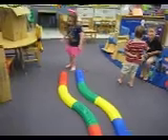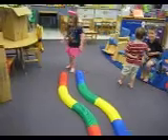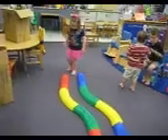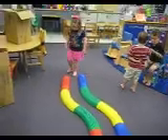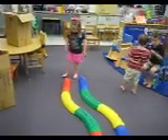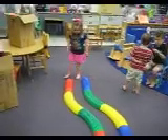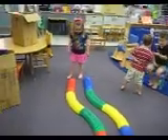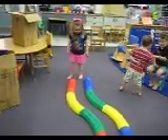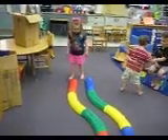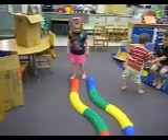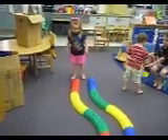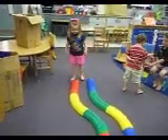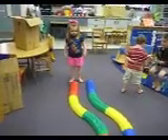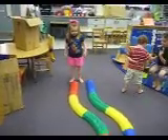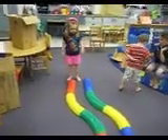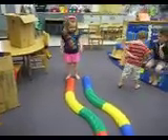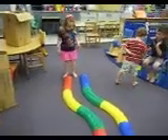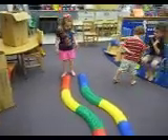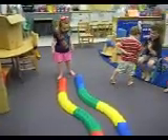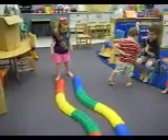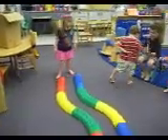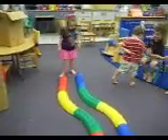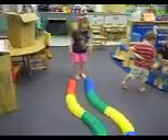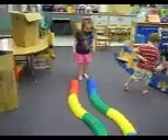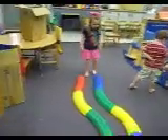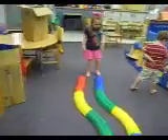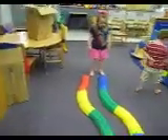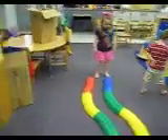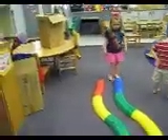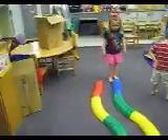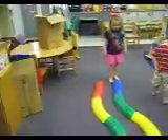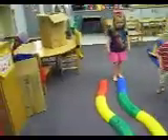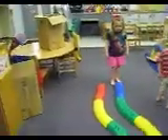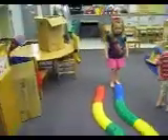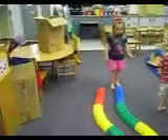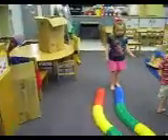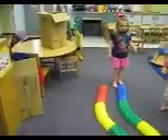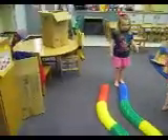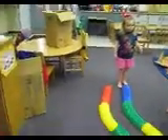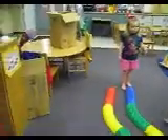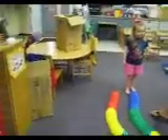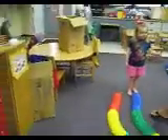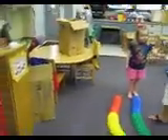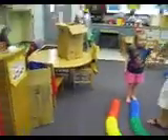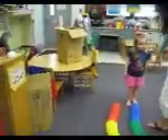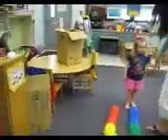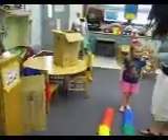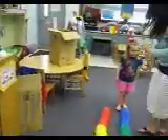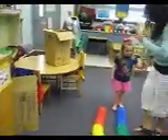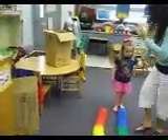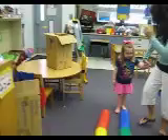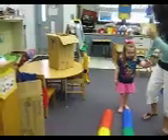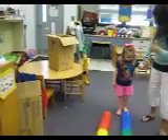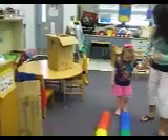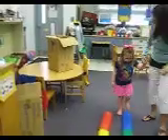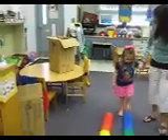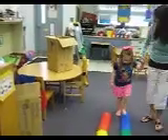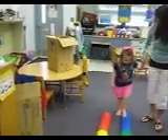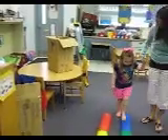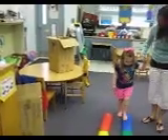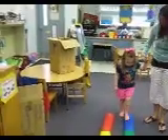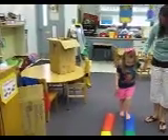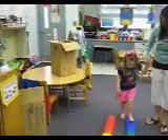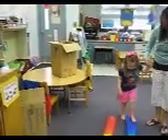Zoey's trying on the textured beam all by yourself. High five. Say, I want help.